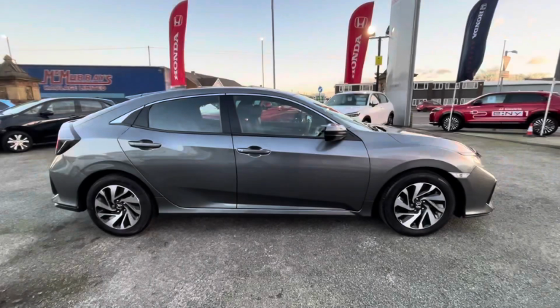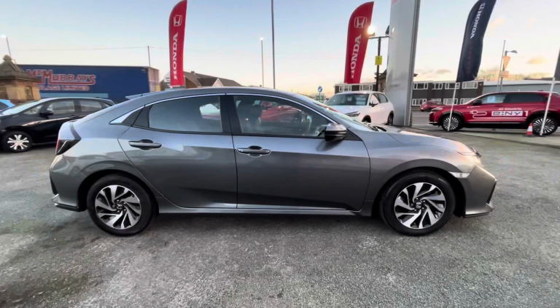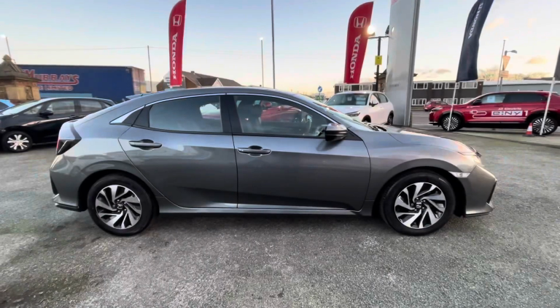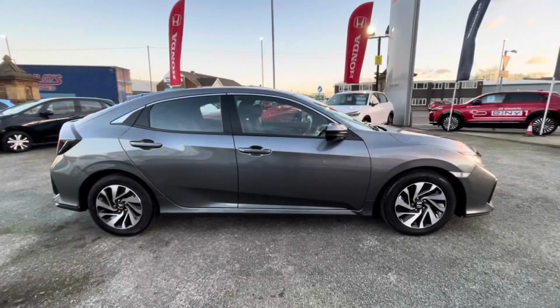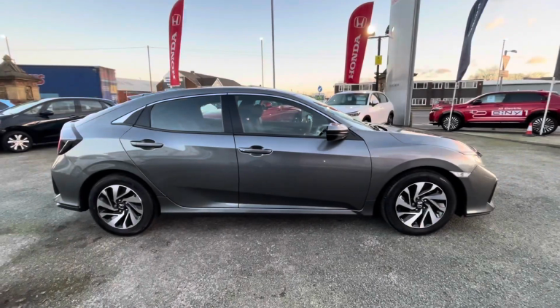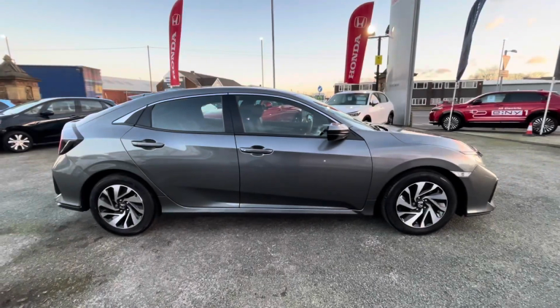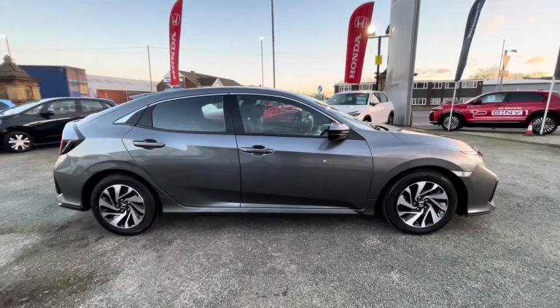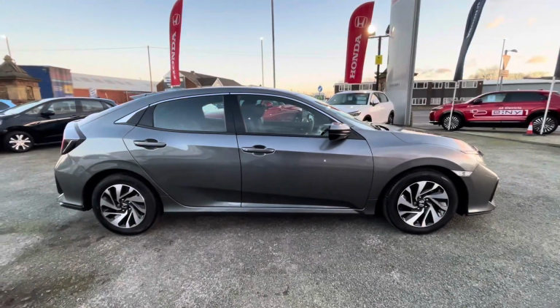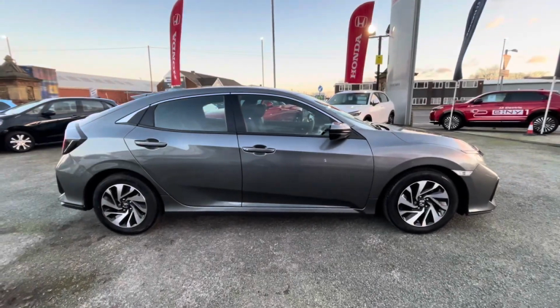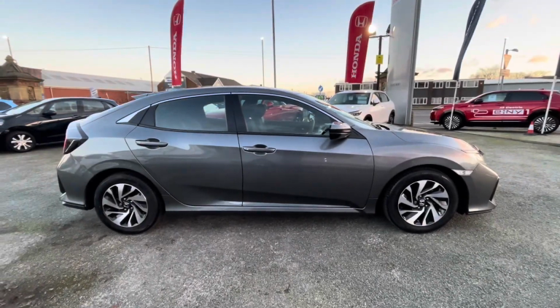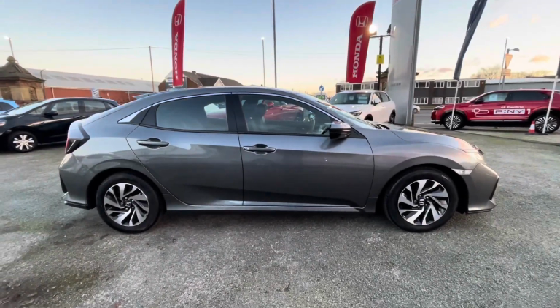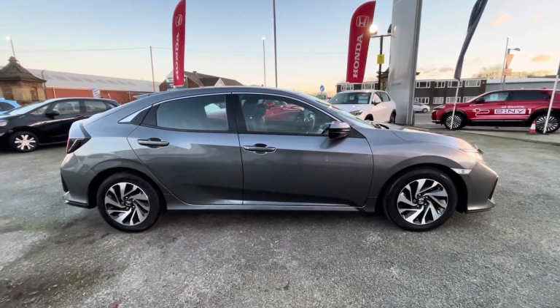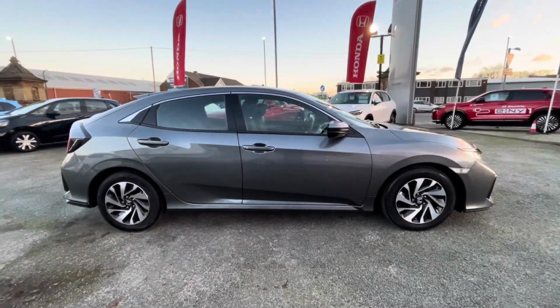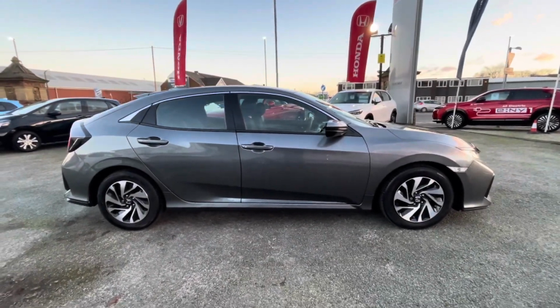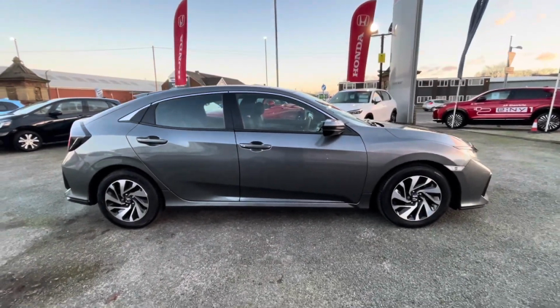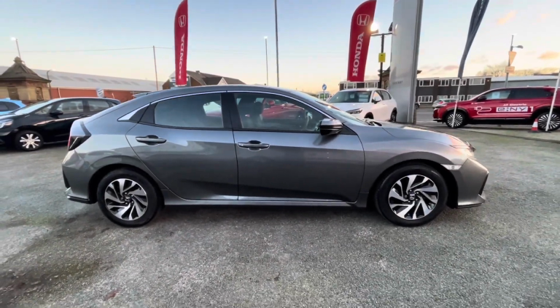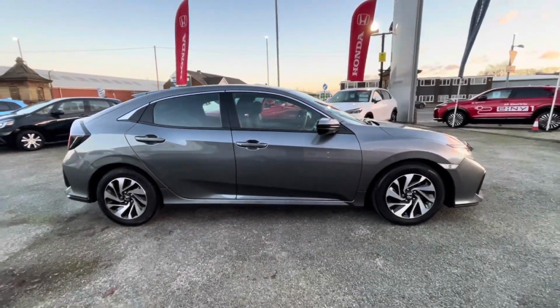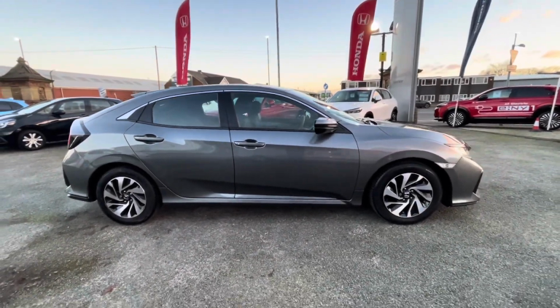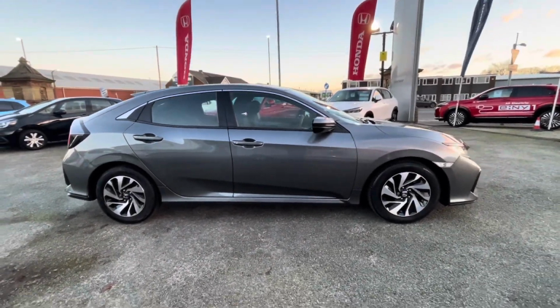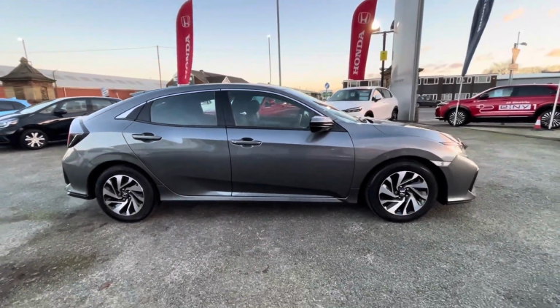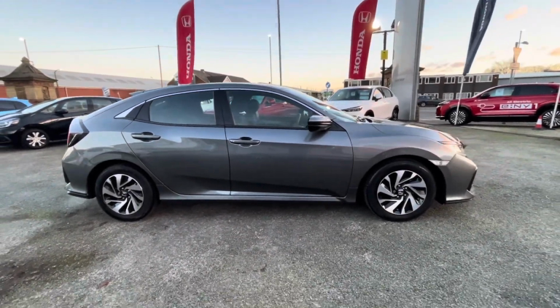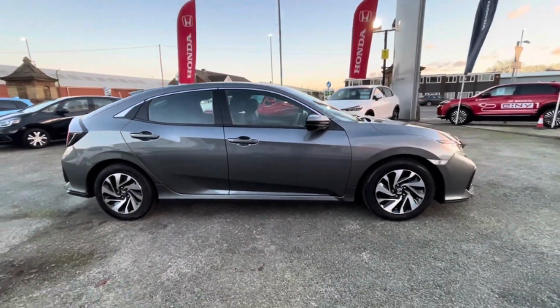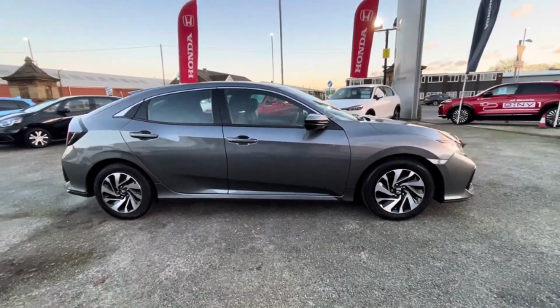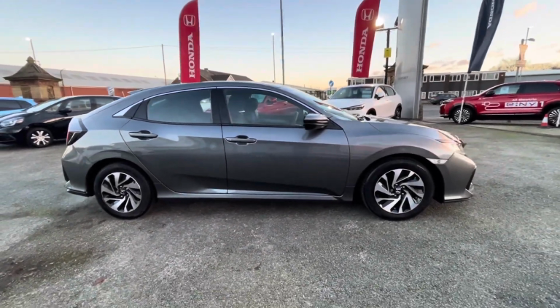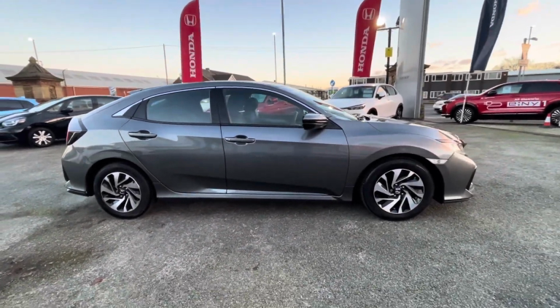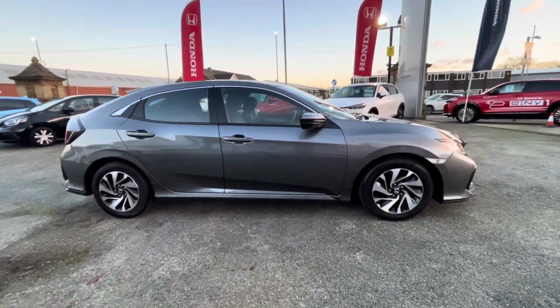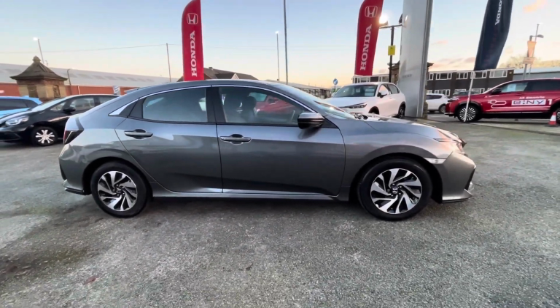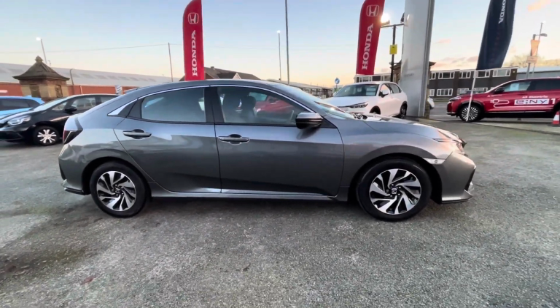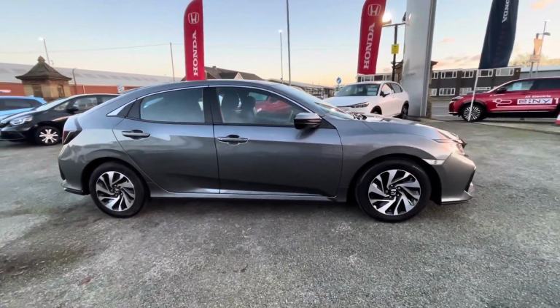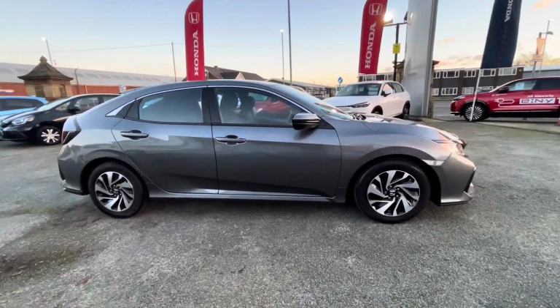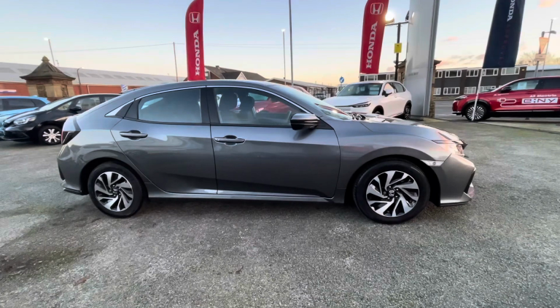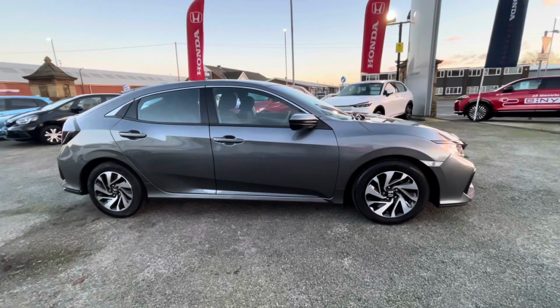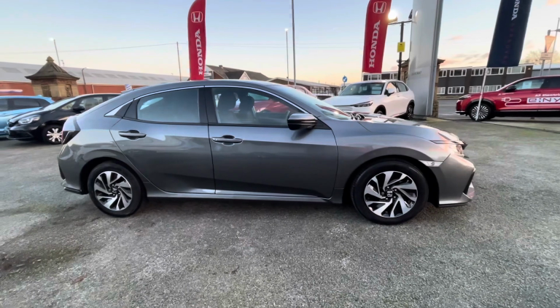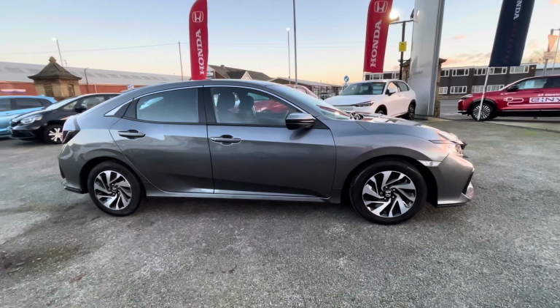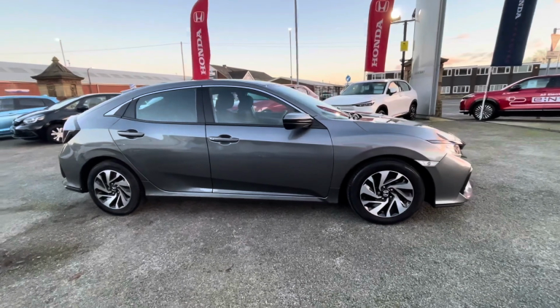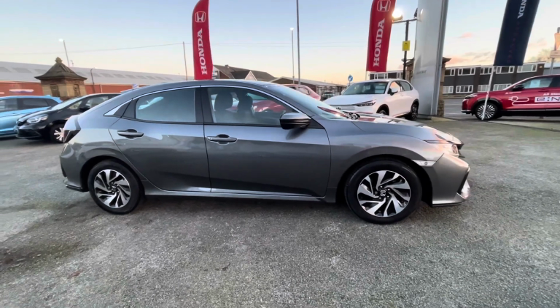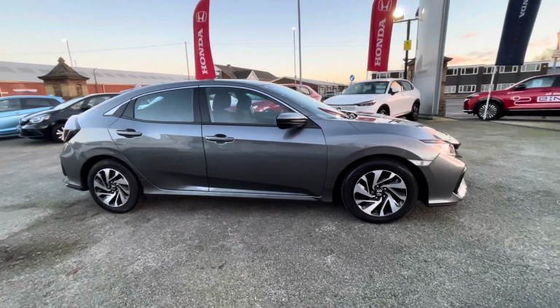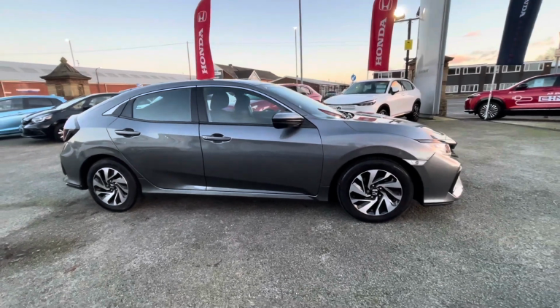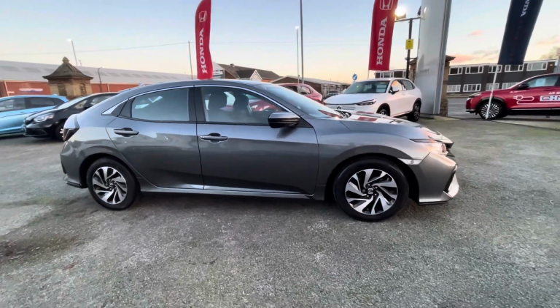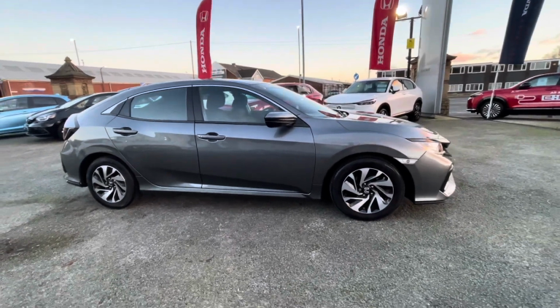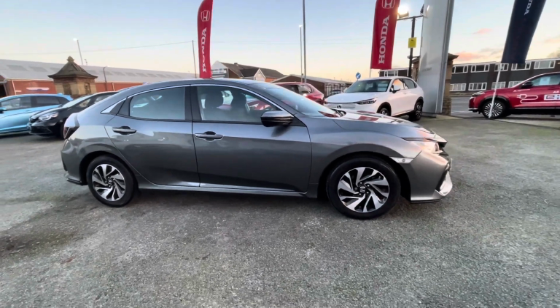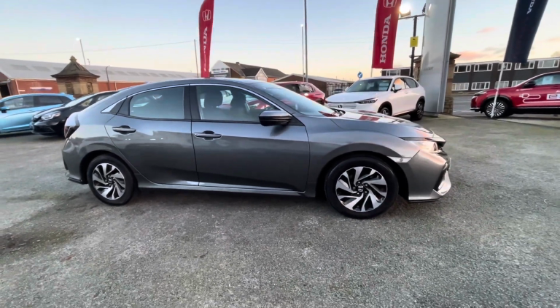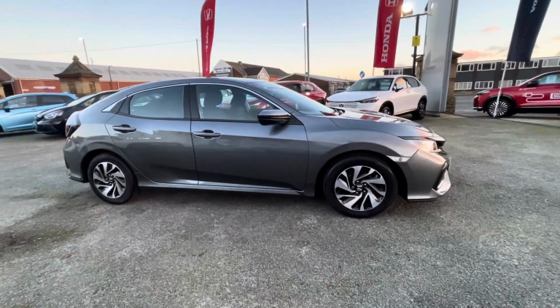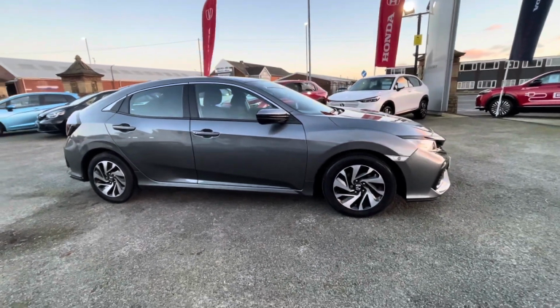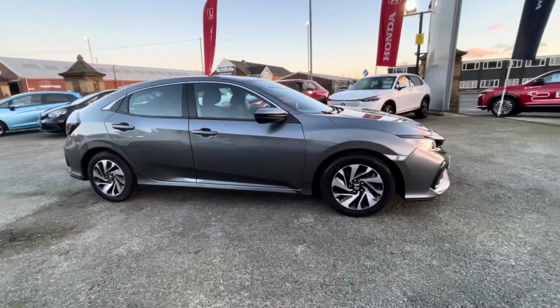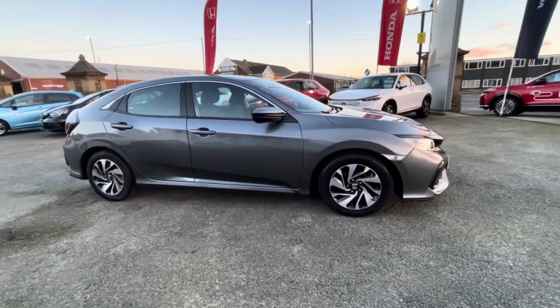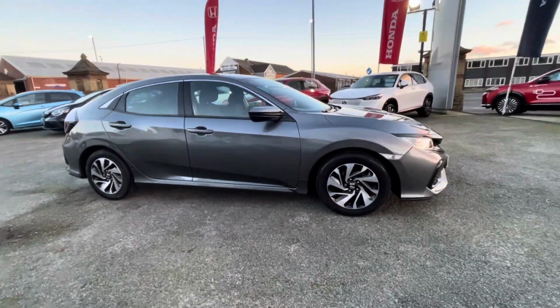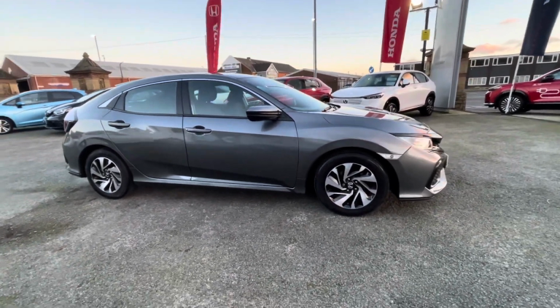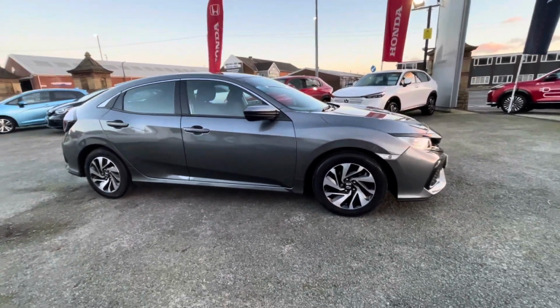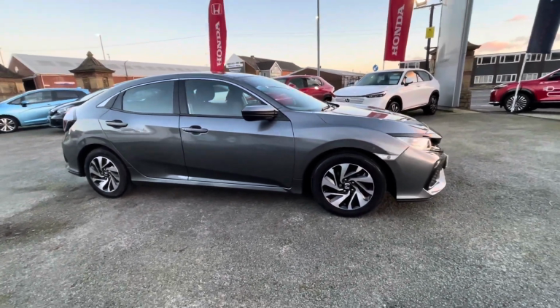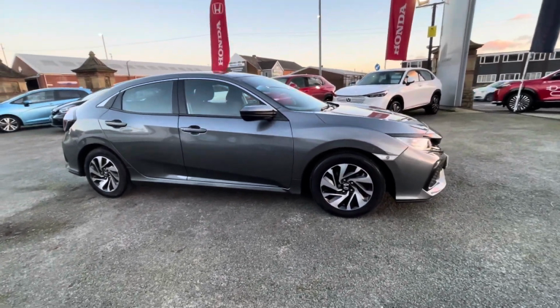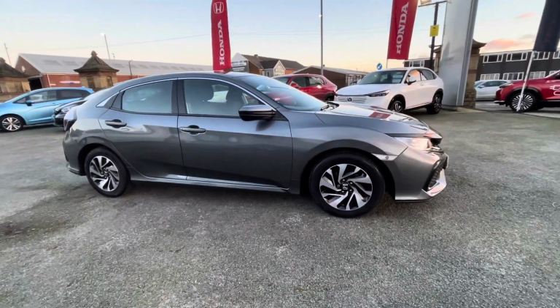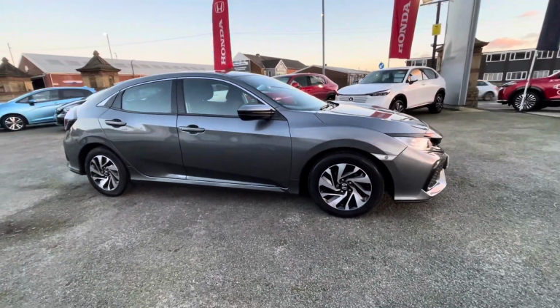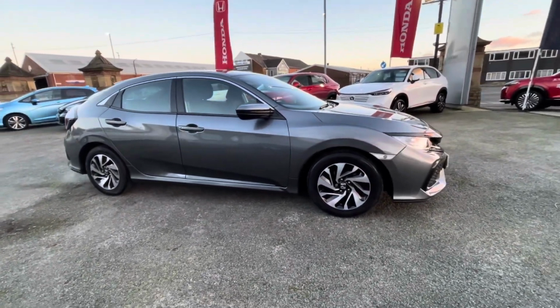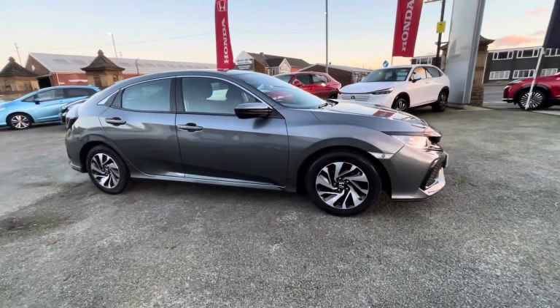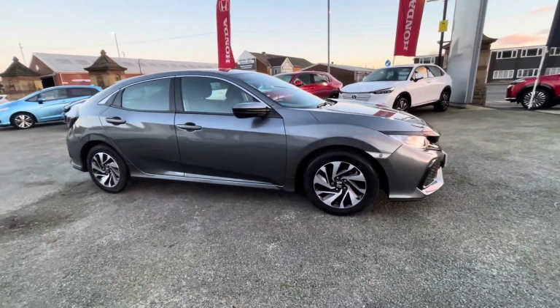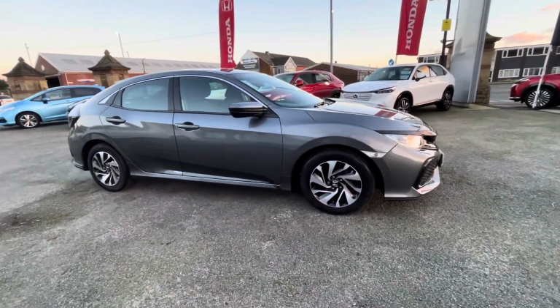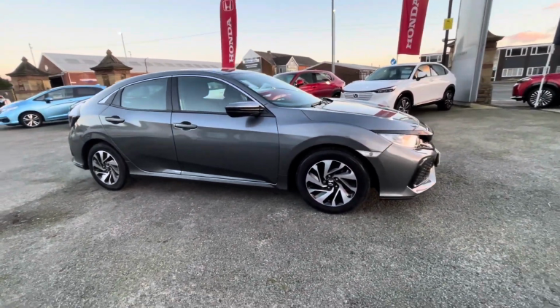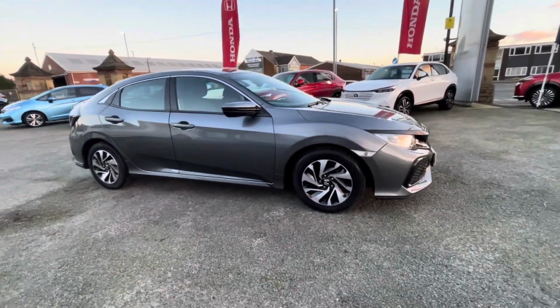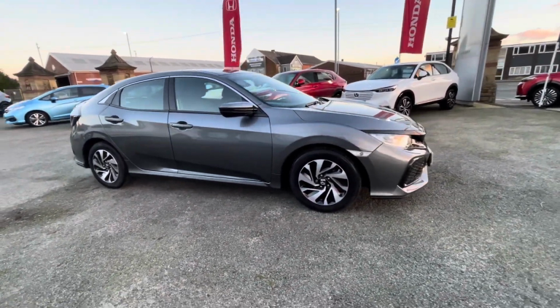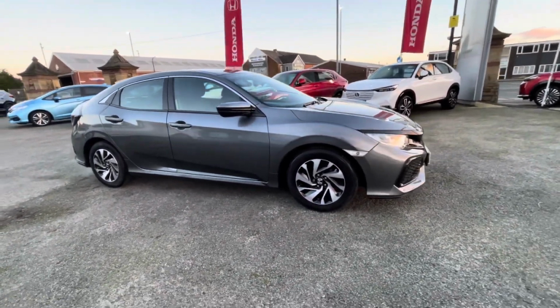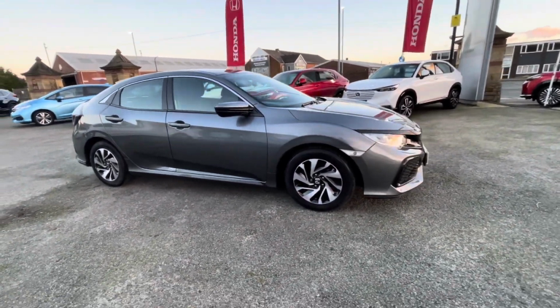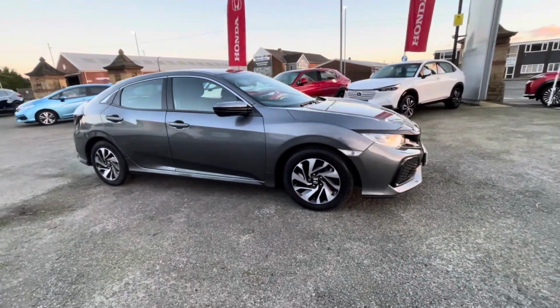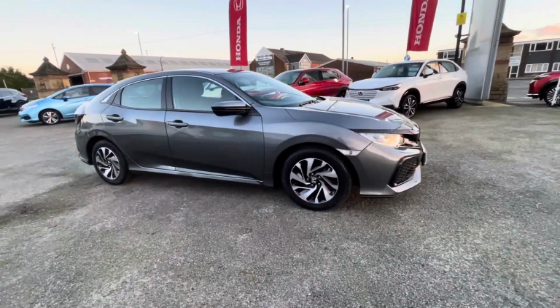For more information on this vehicle or to book a test drive, feel free to call us on 01204 827906.